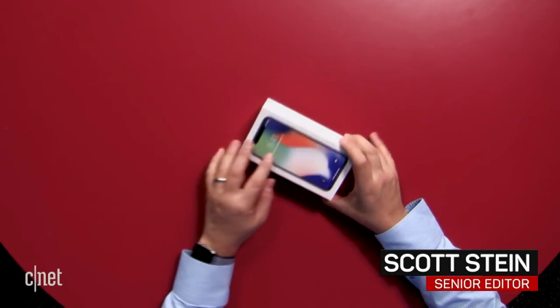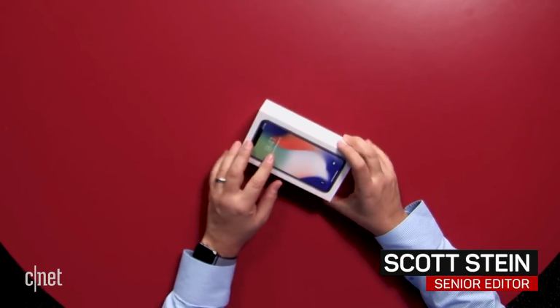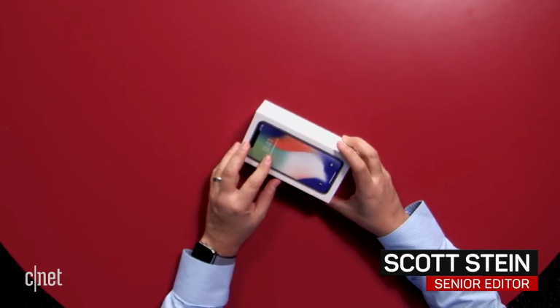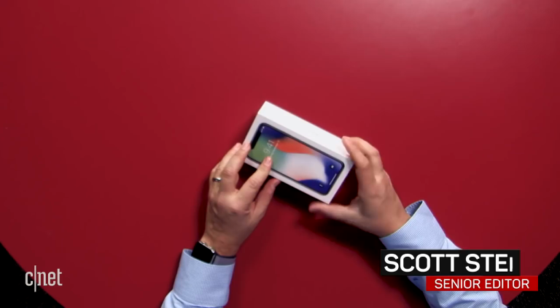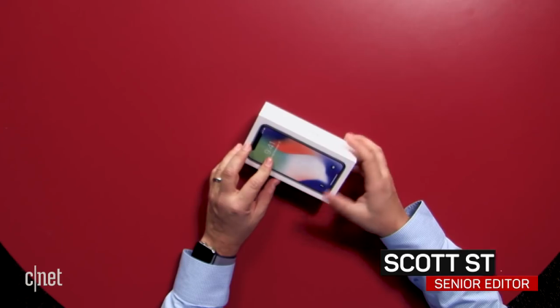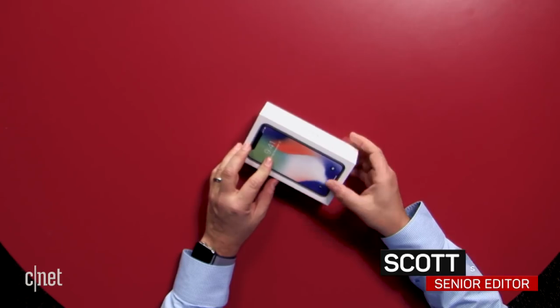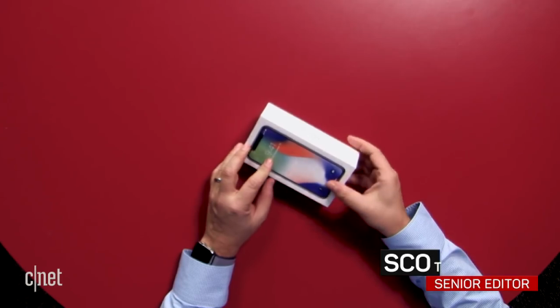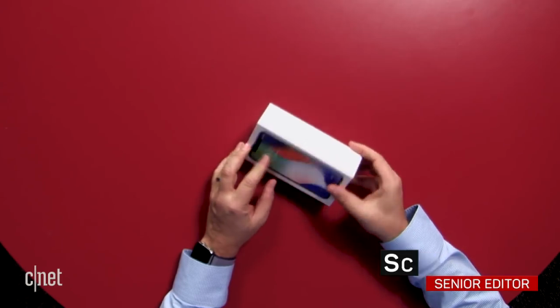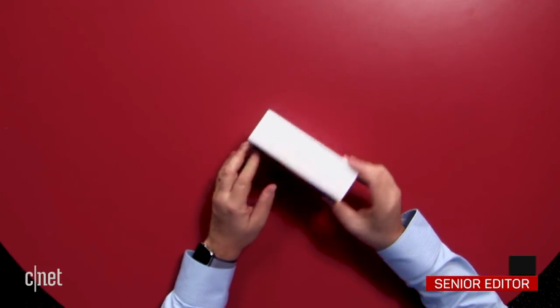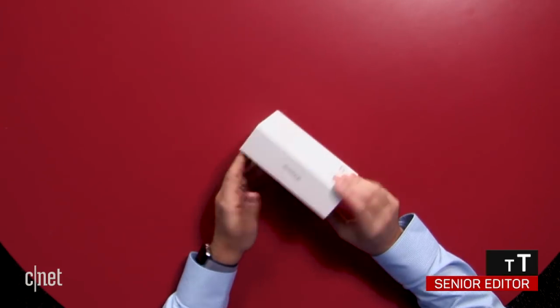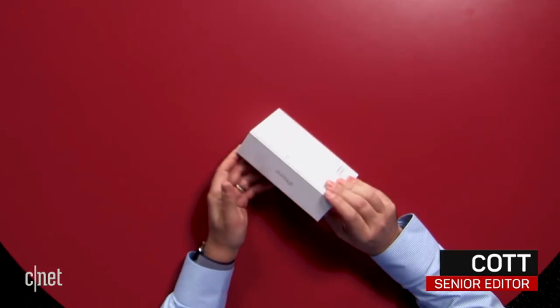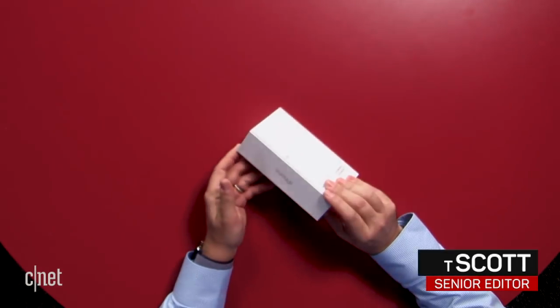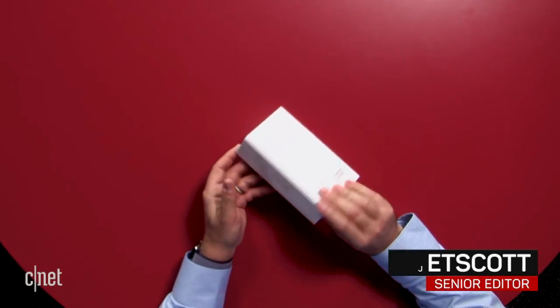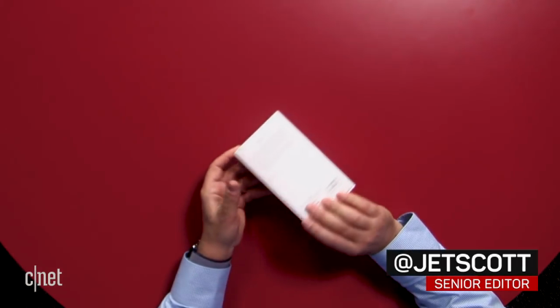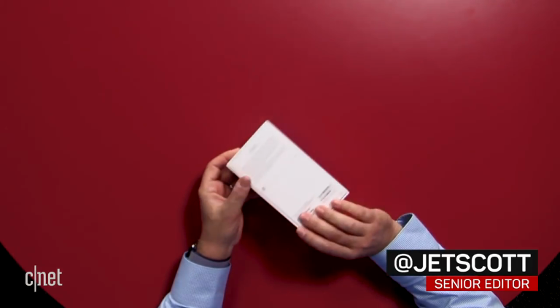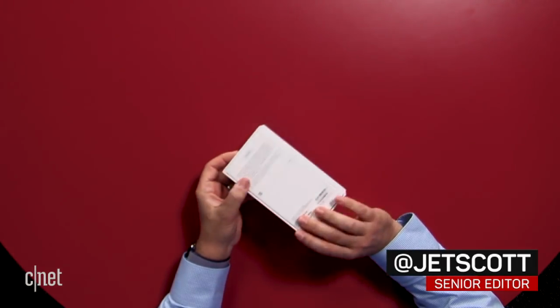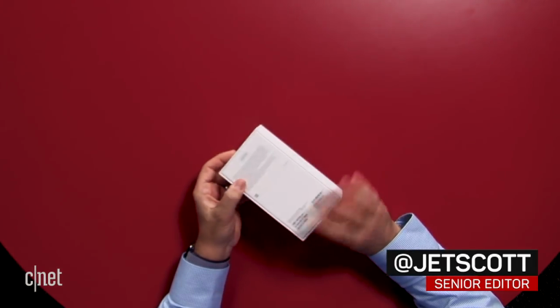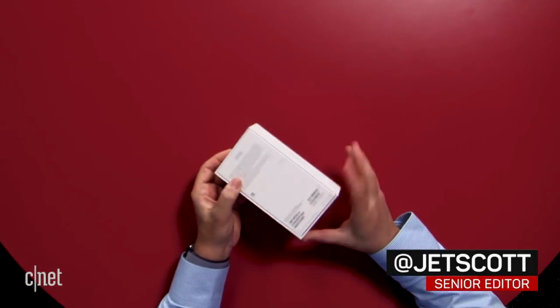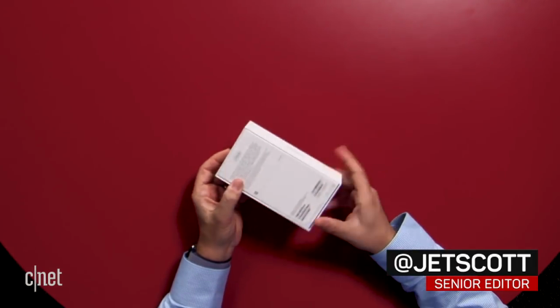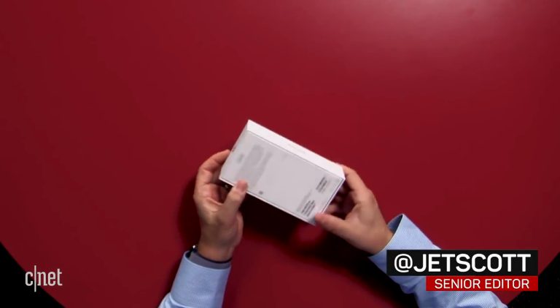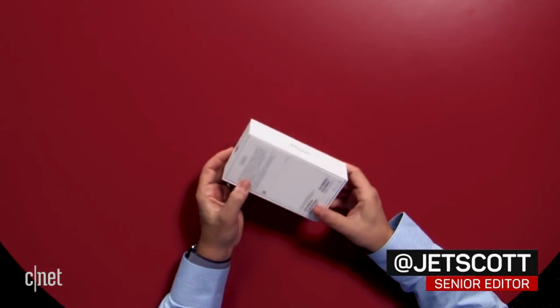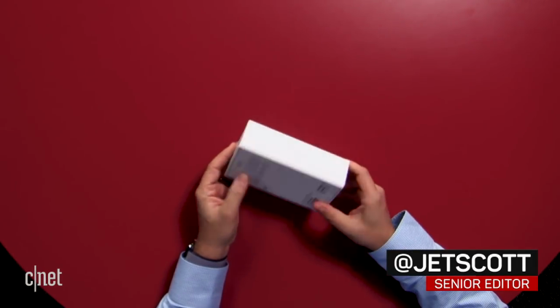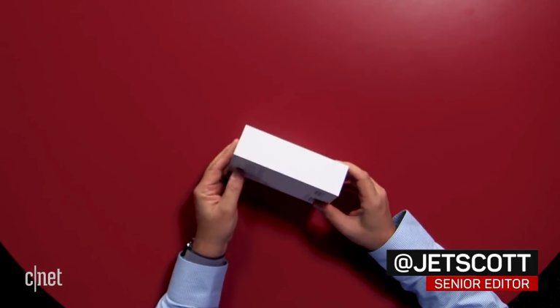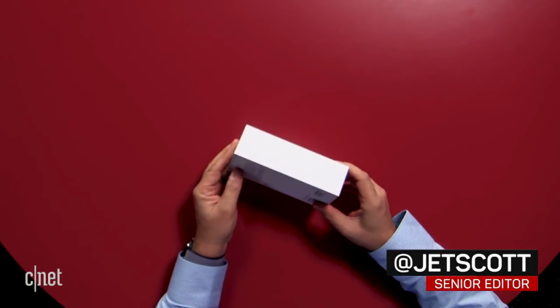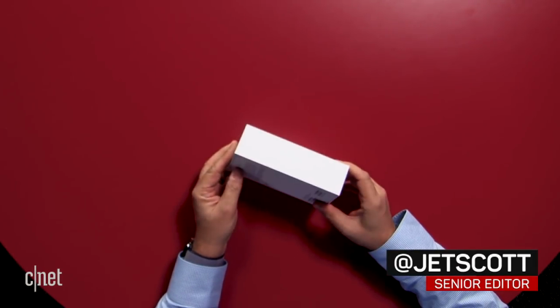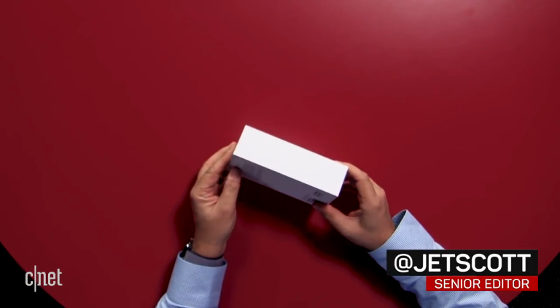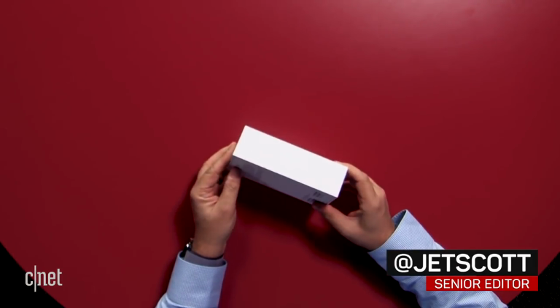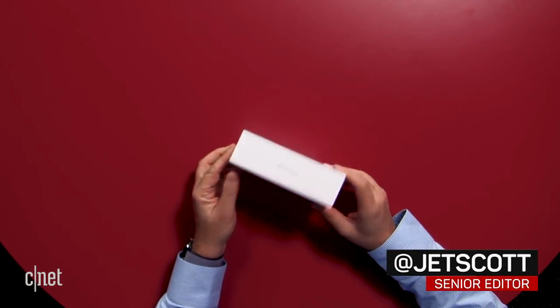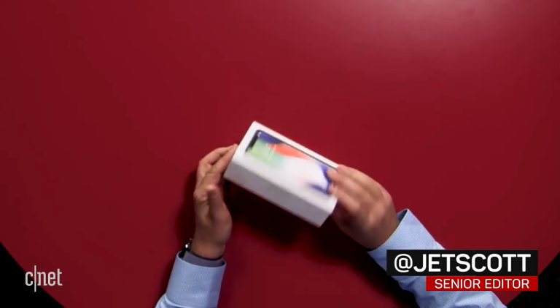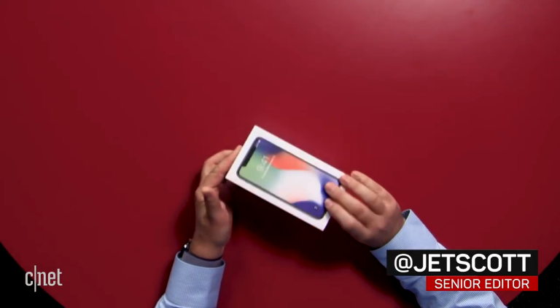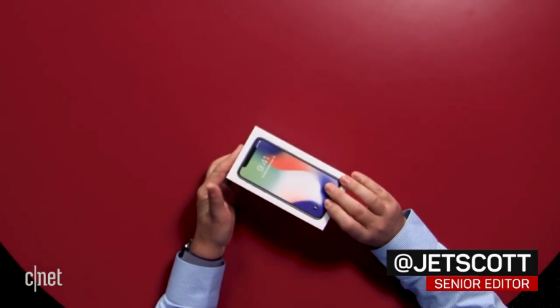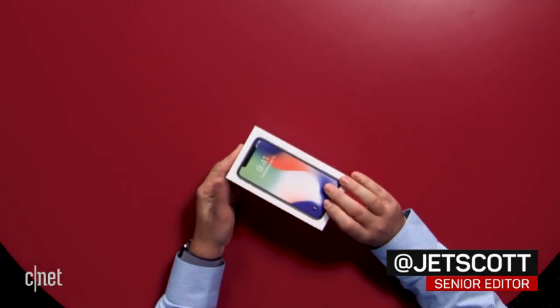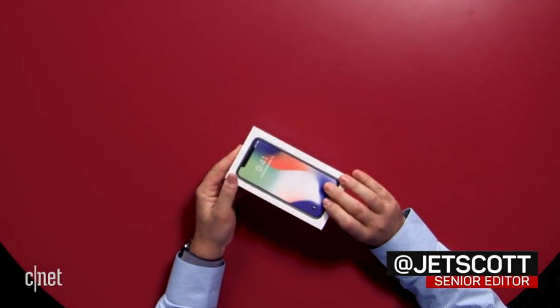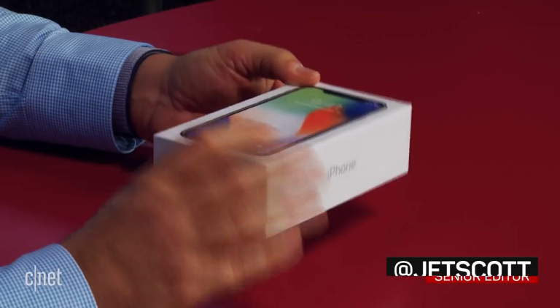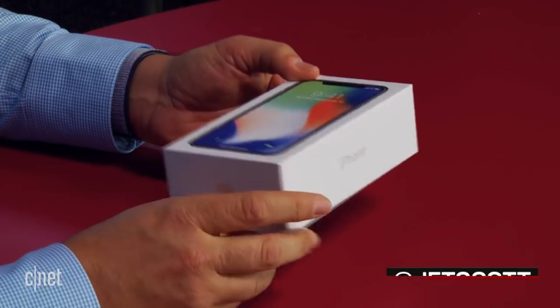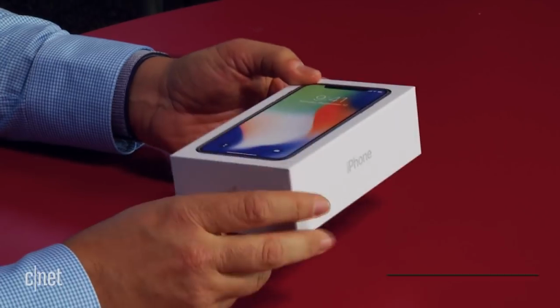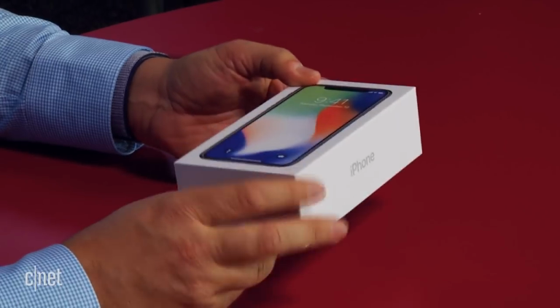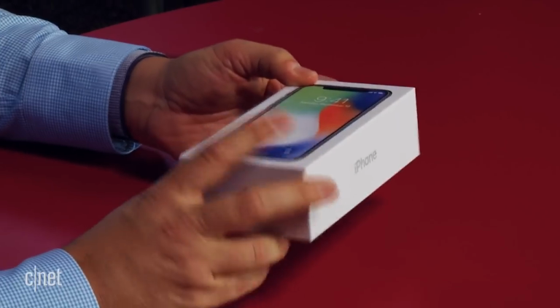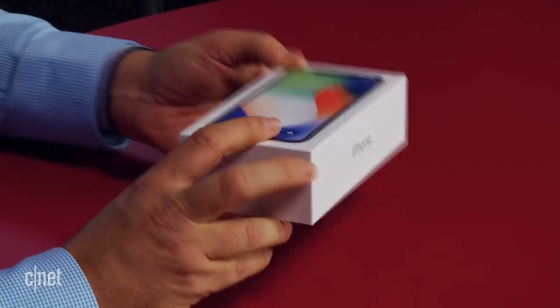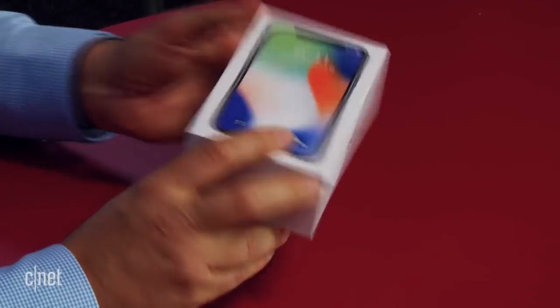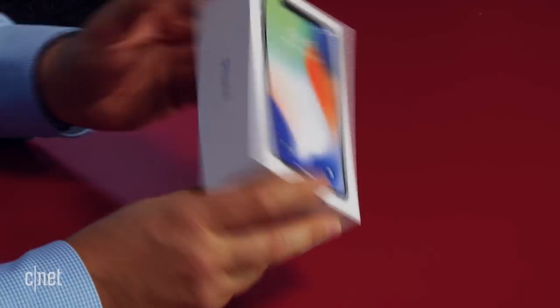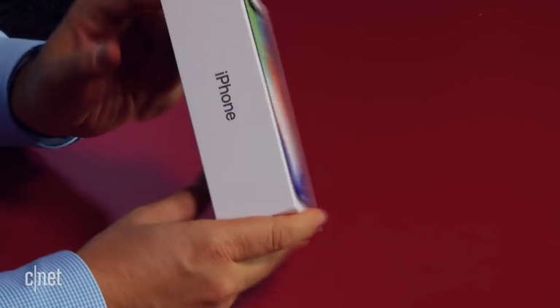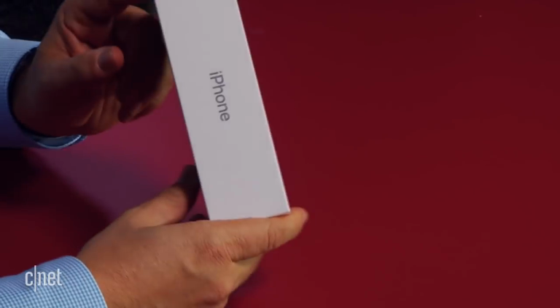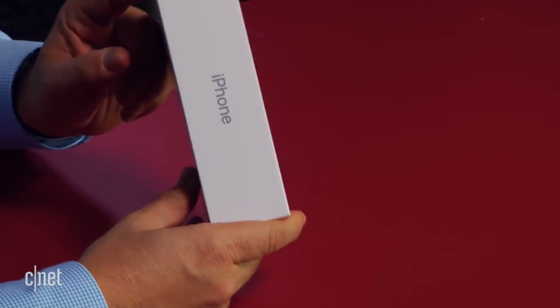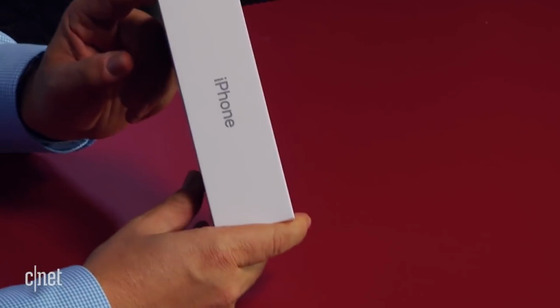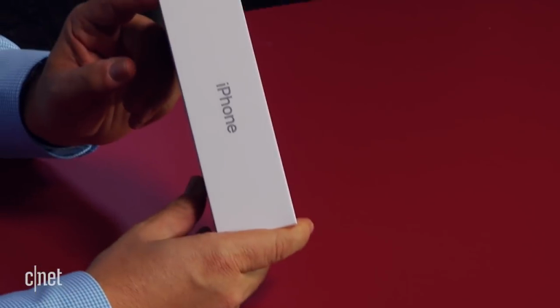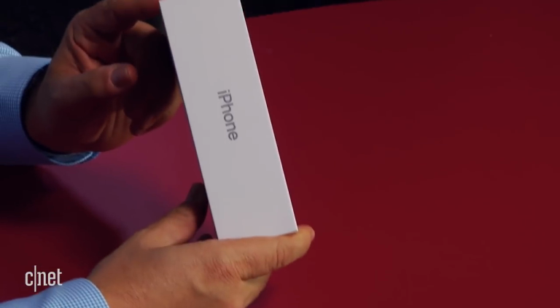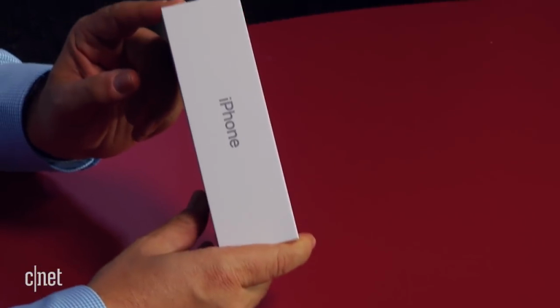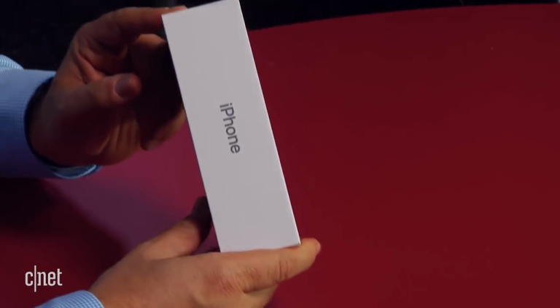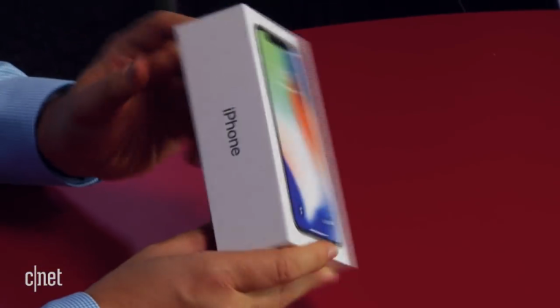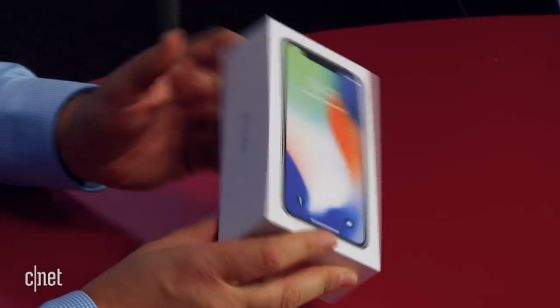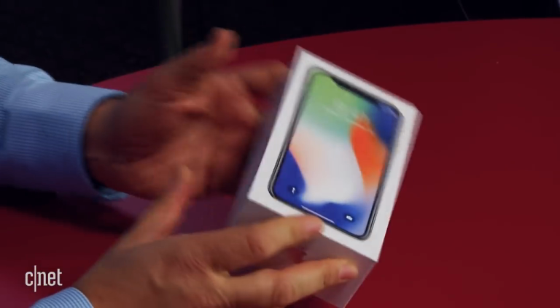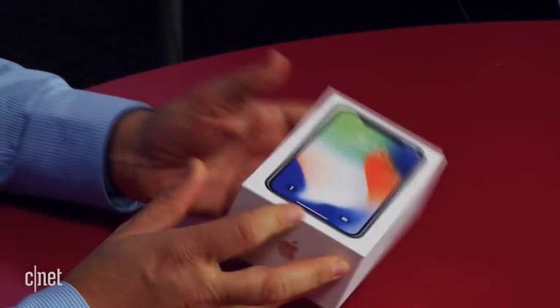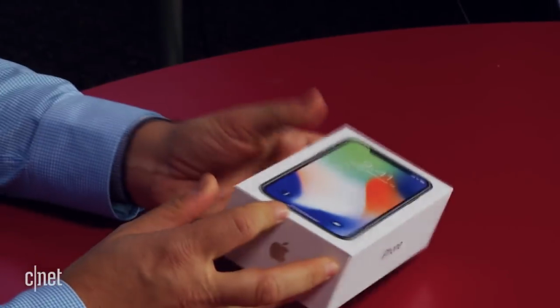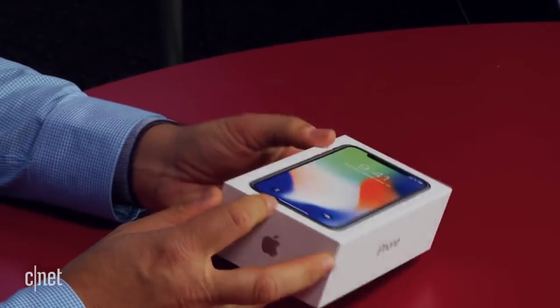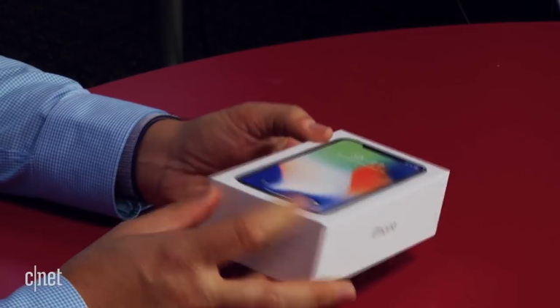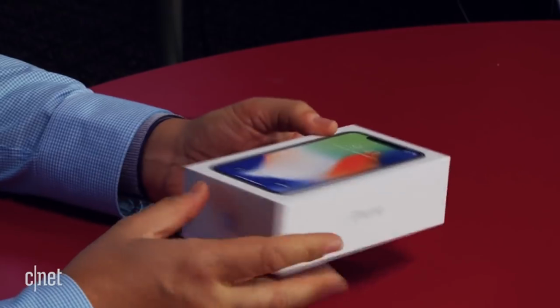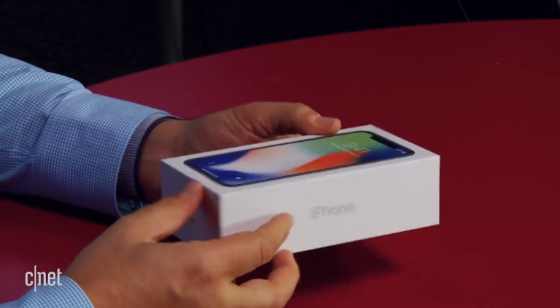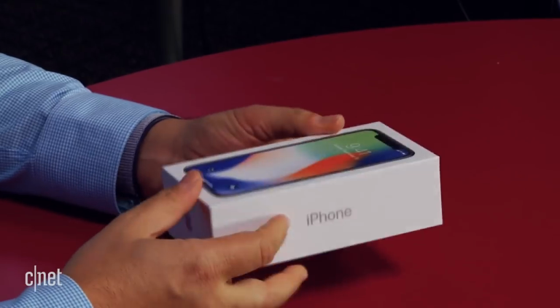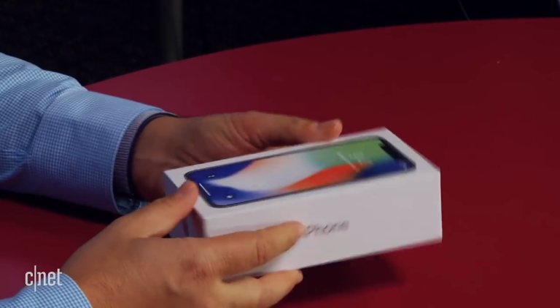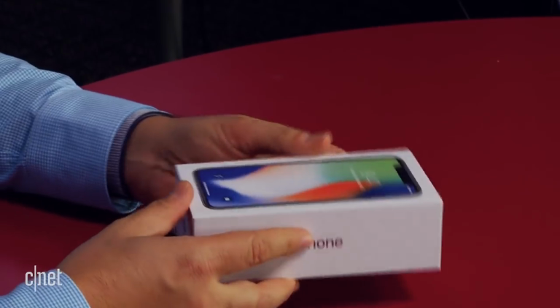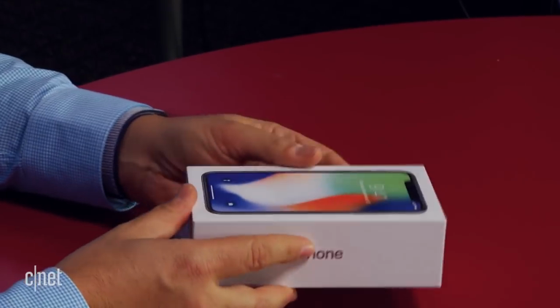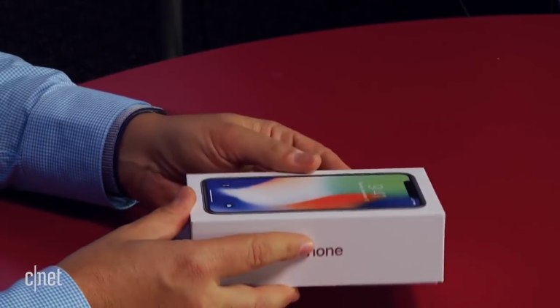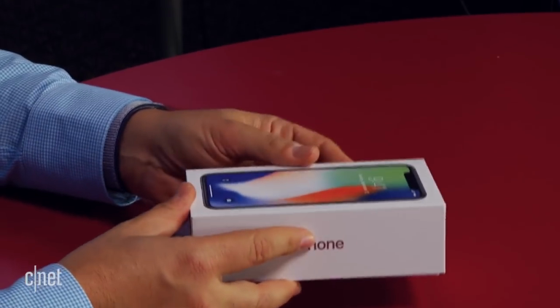From the outside, the X is in a pretty iPhone-familiar box — white box, graphic on the front, you know the drill.